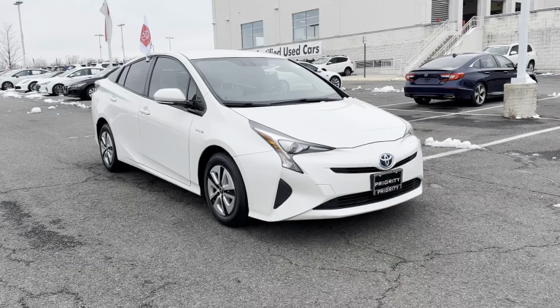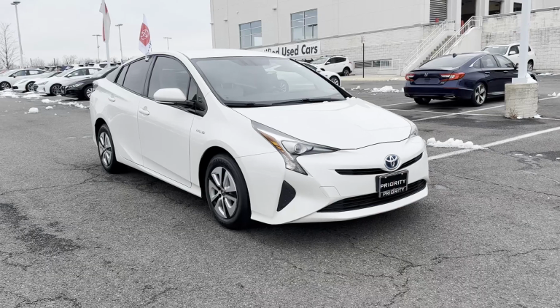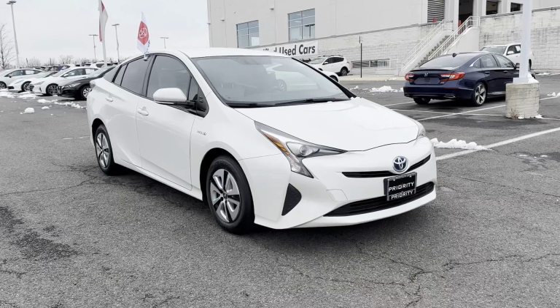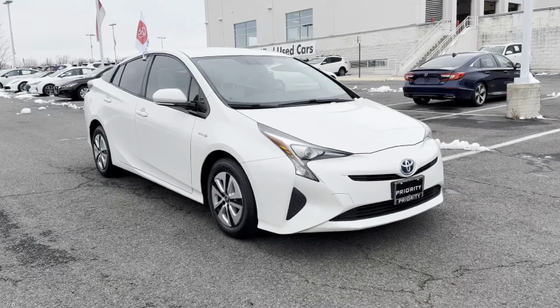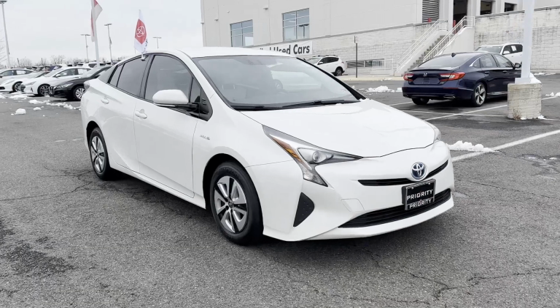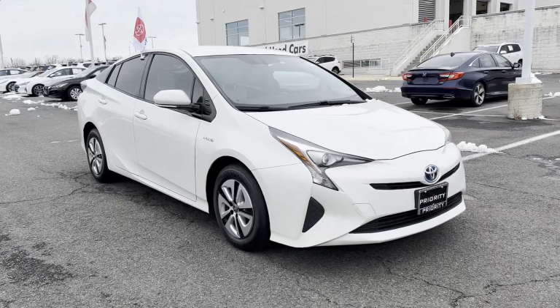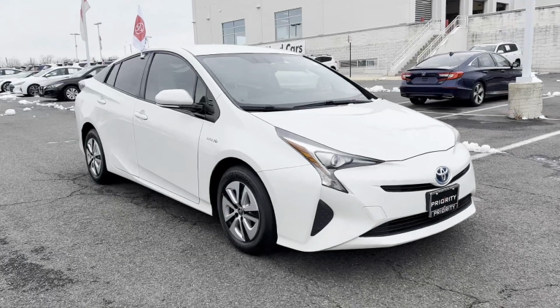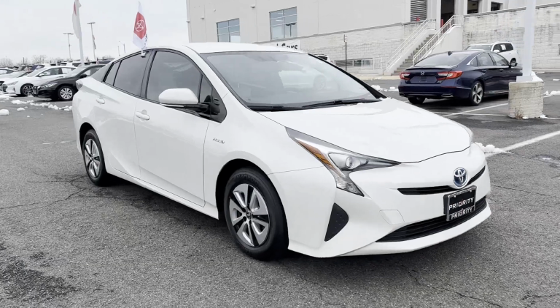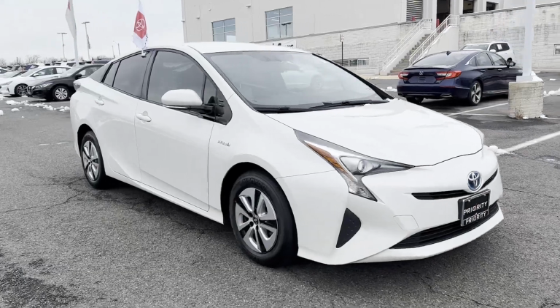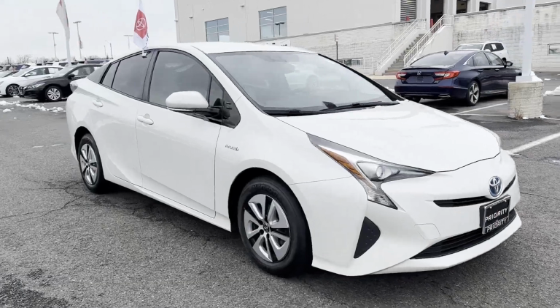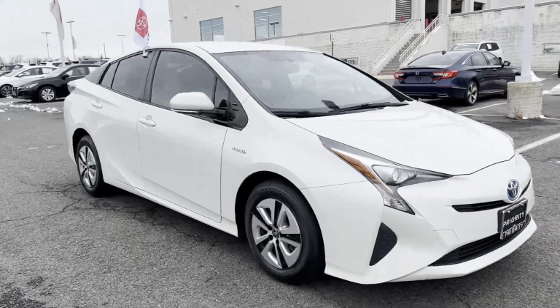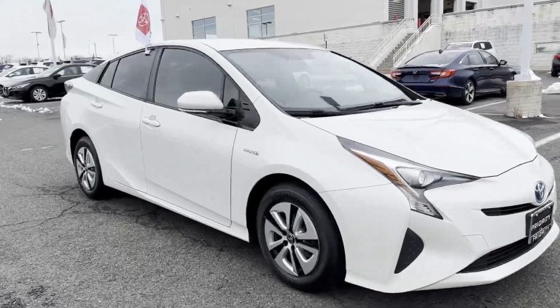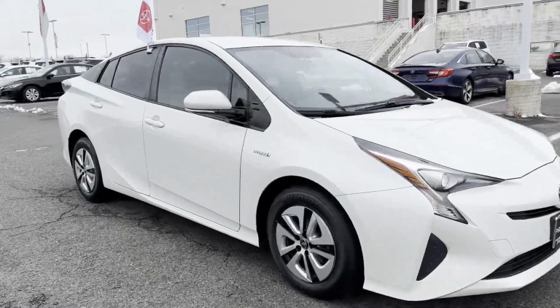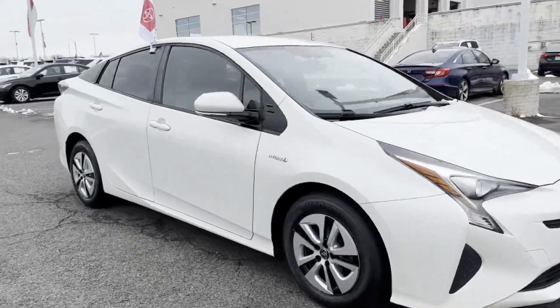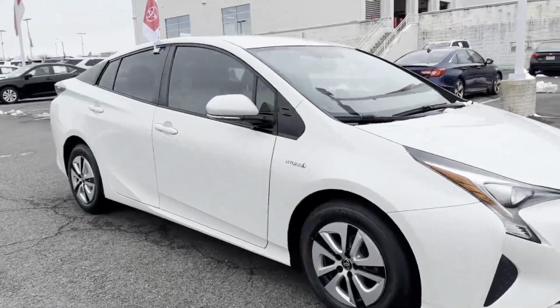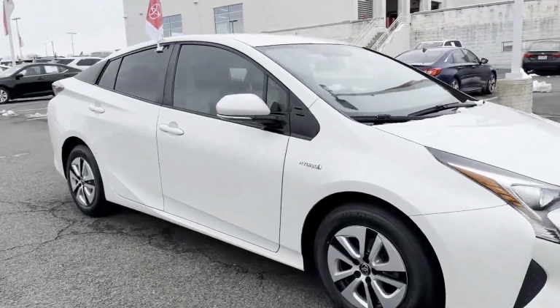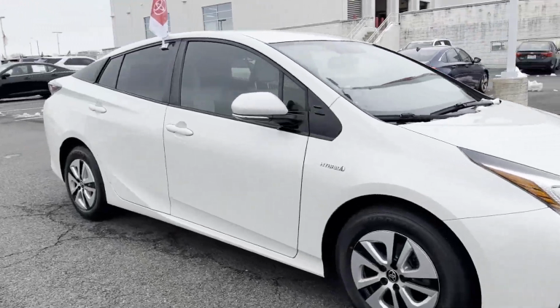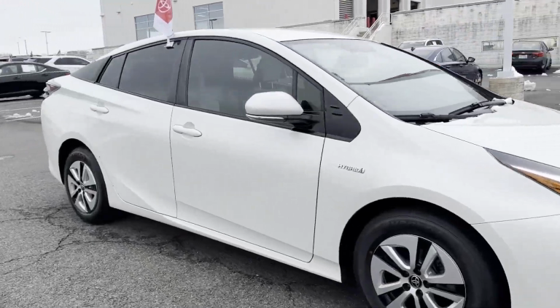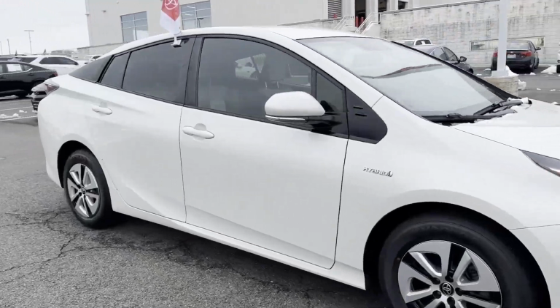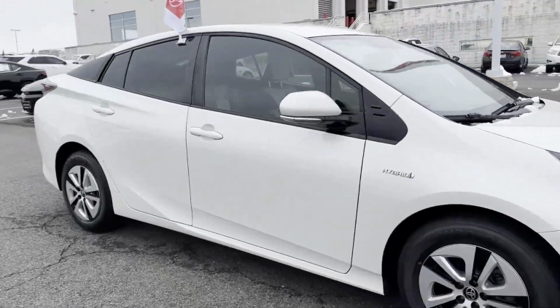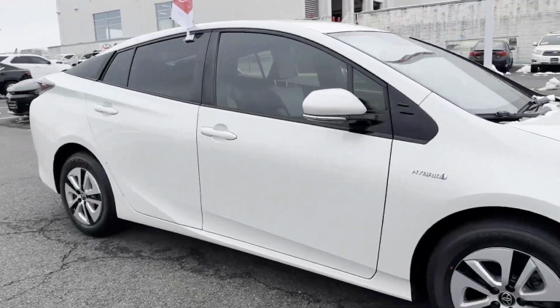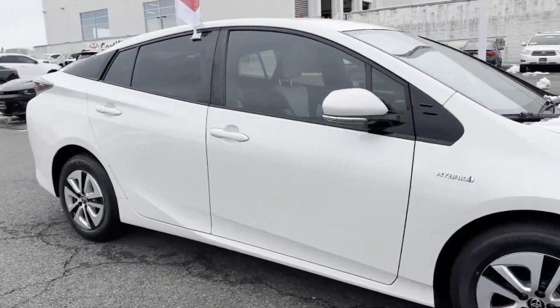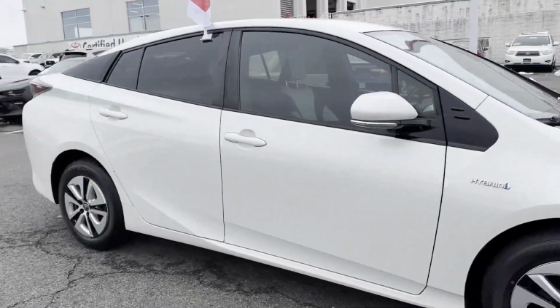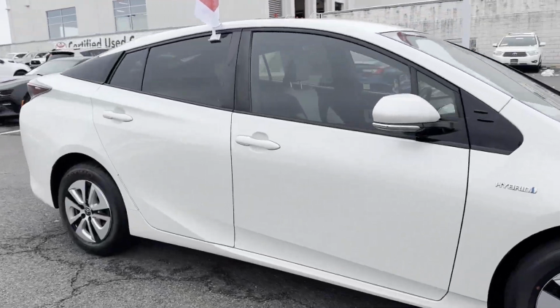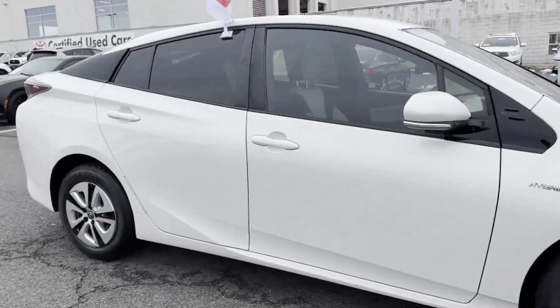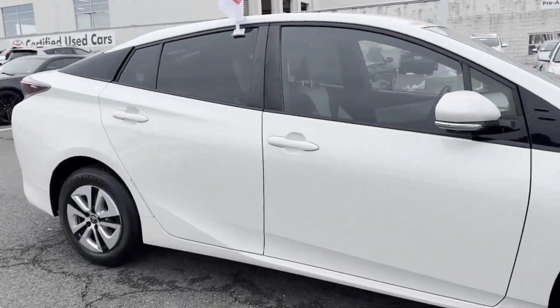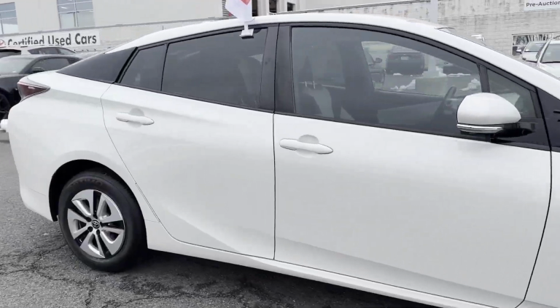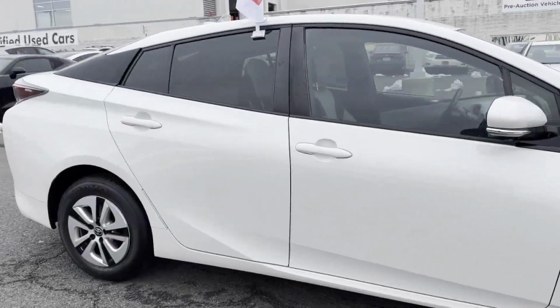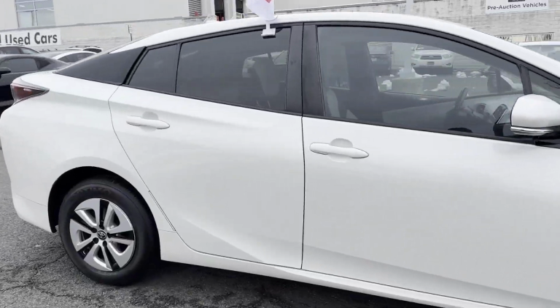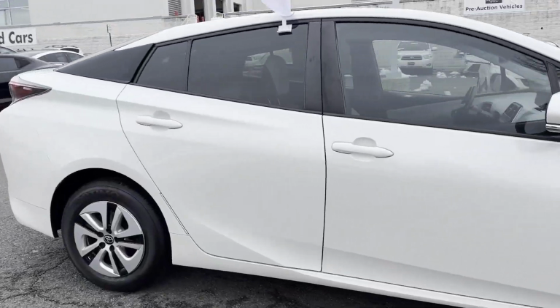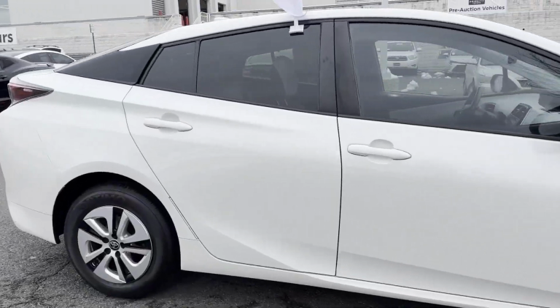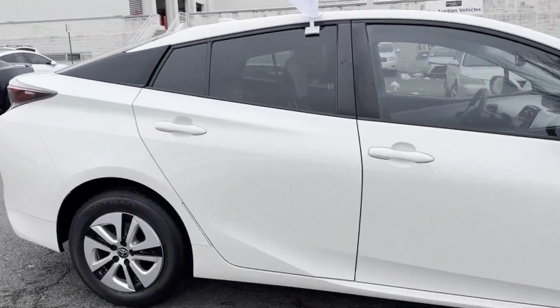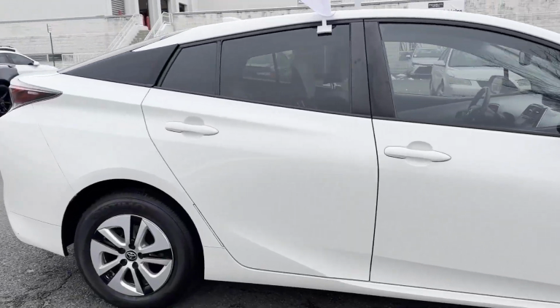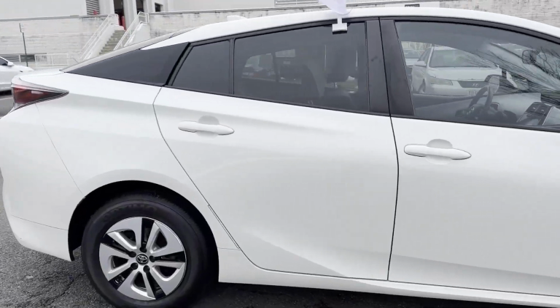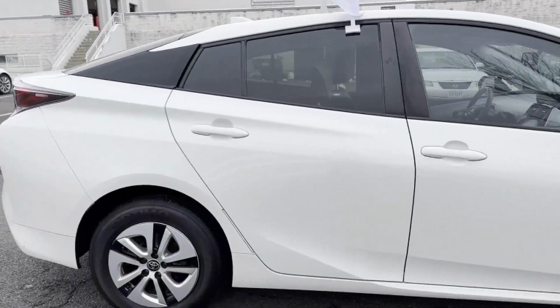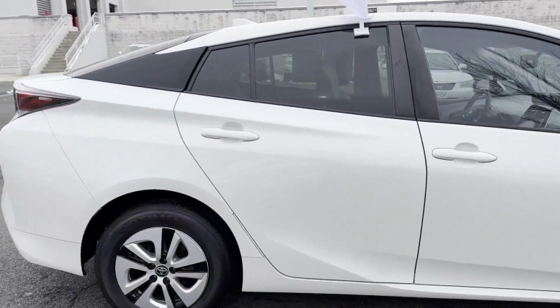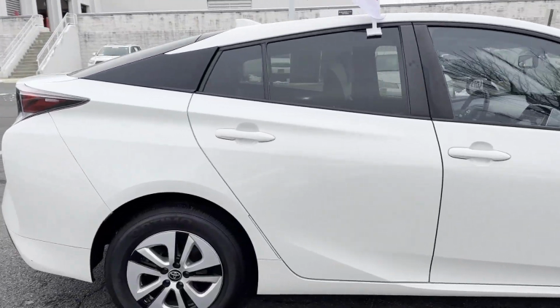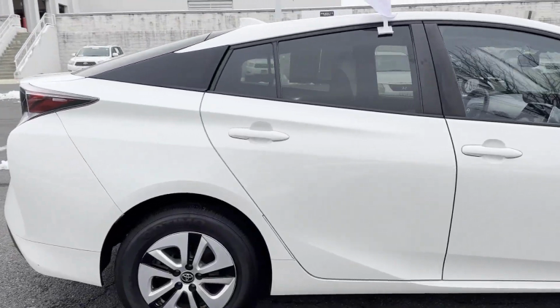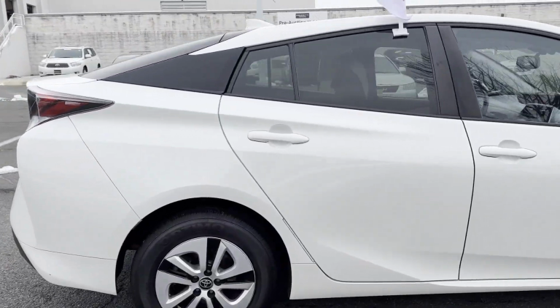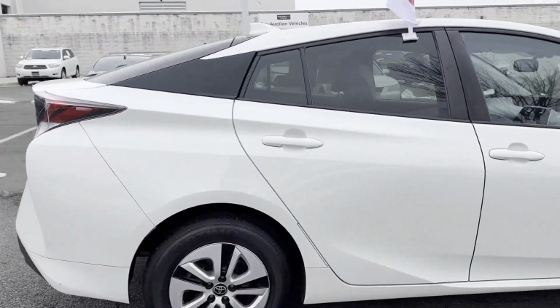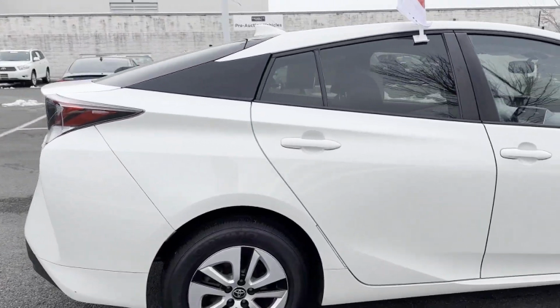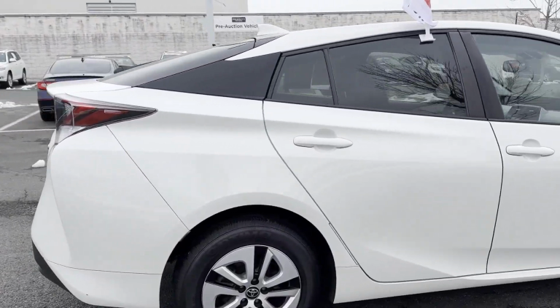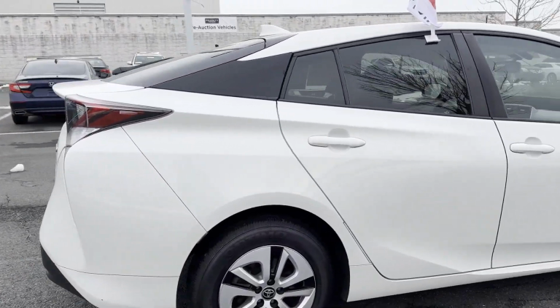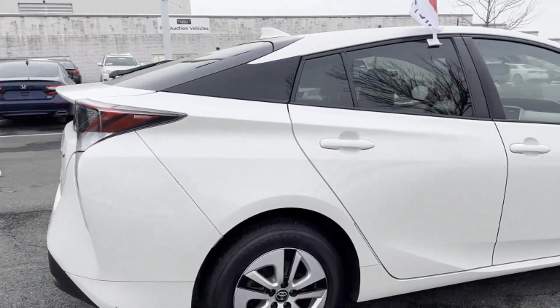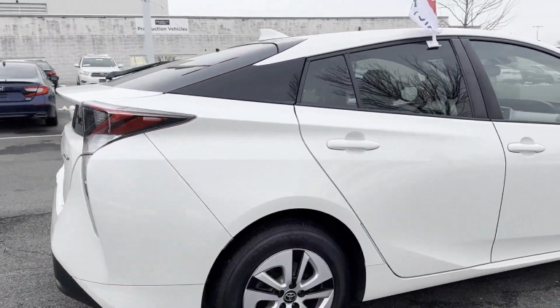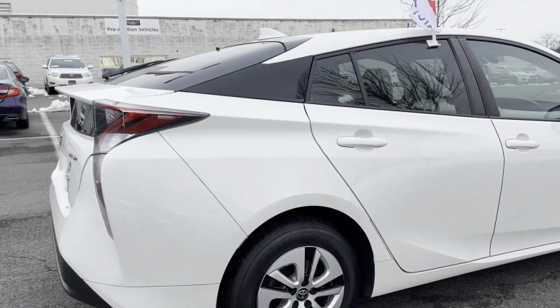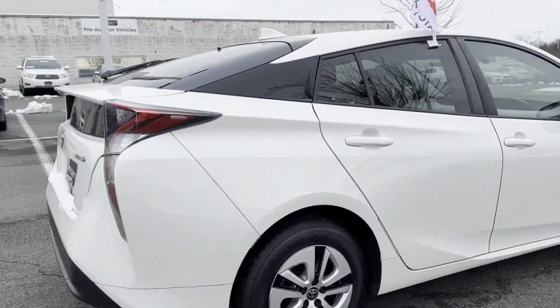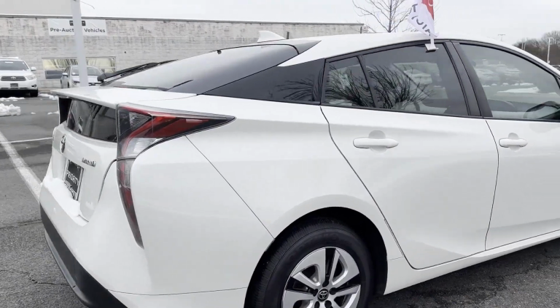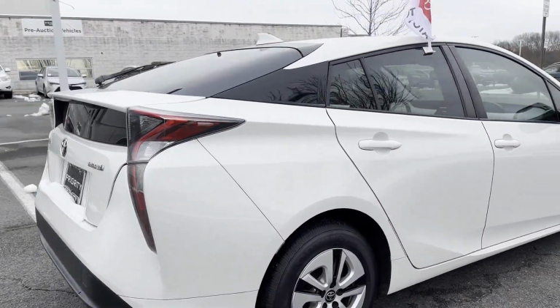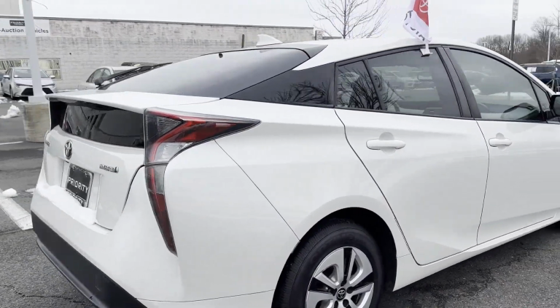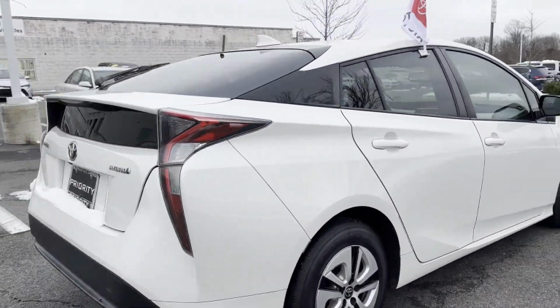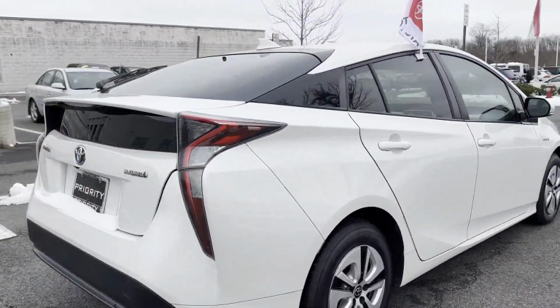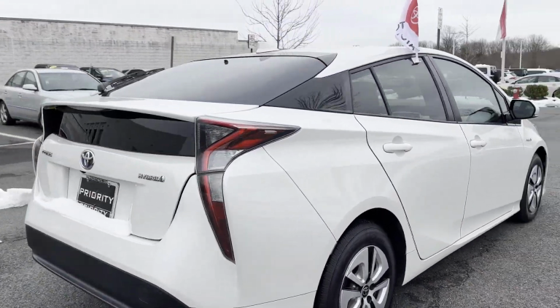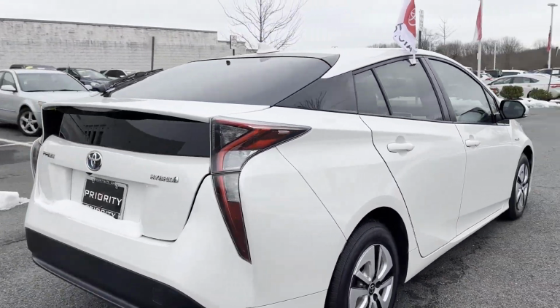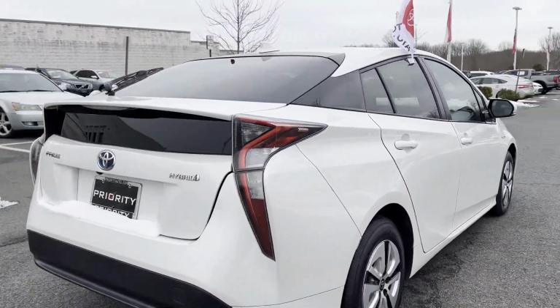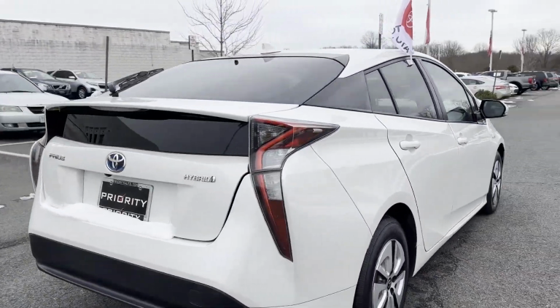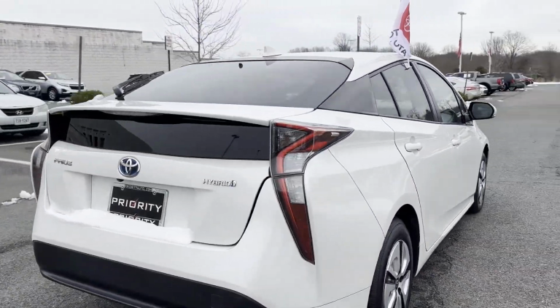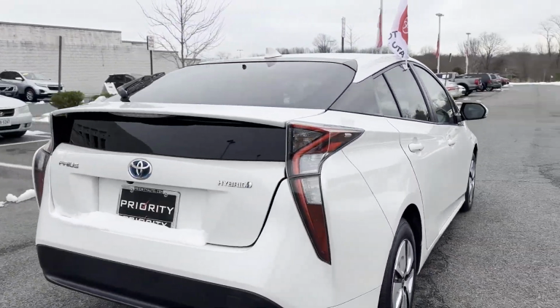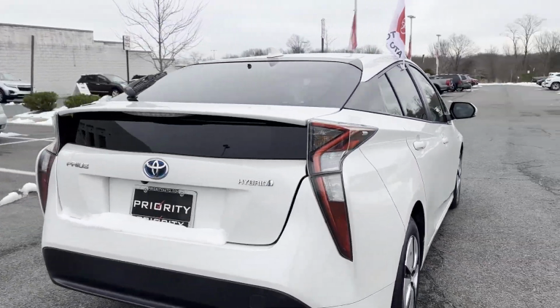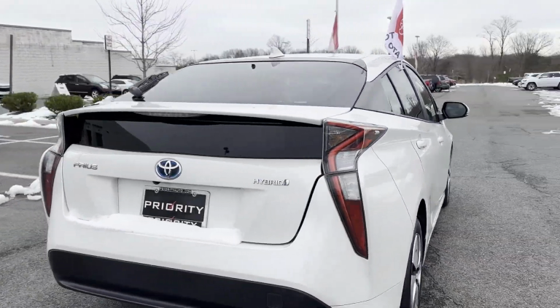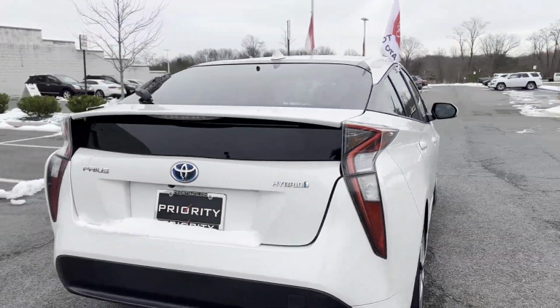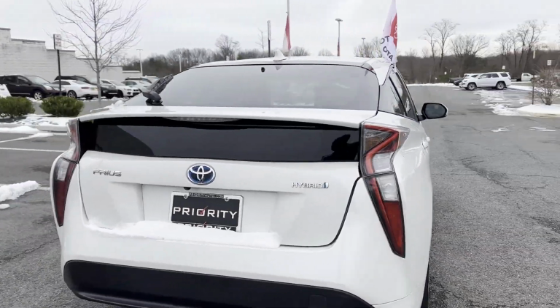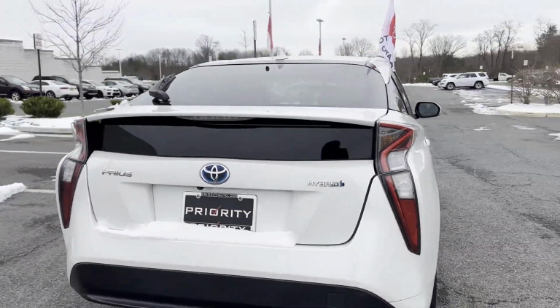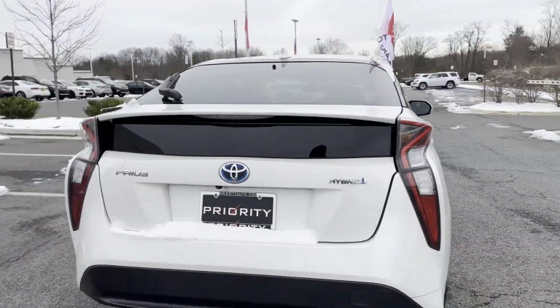2016 Toyota Prius. This sedan combines safety and comfort with style and performance.